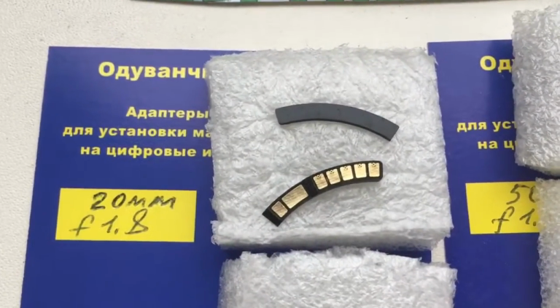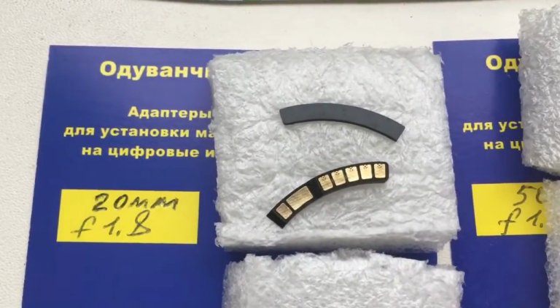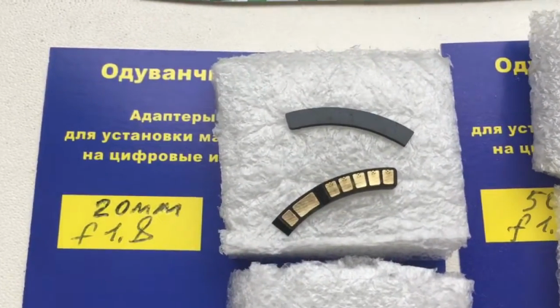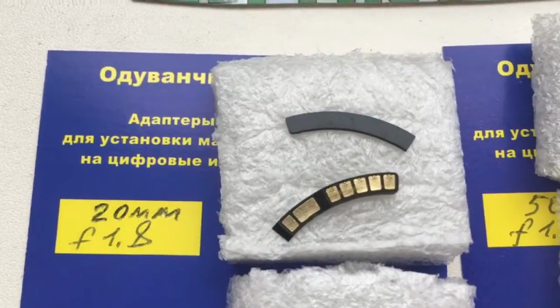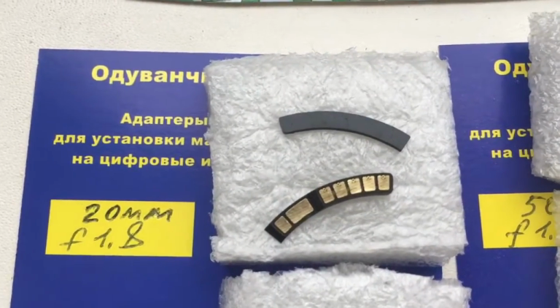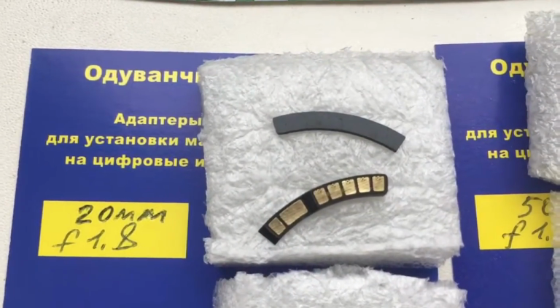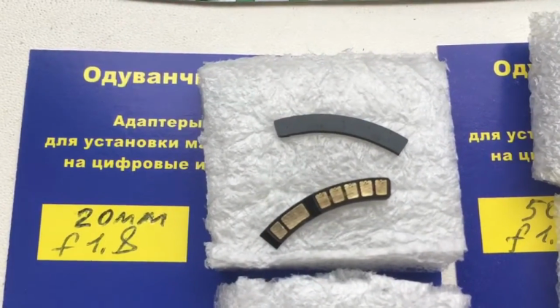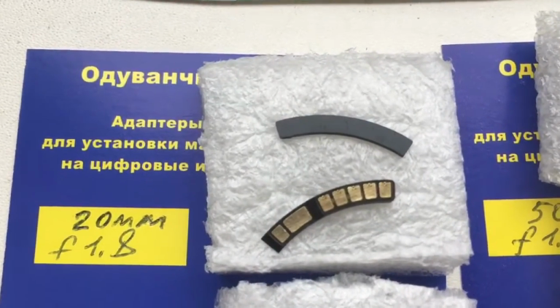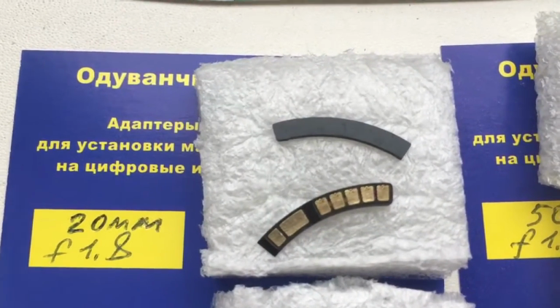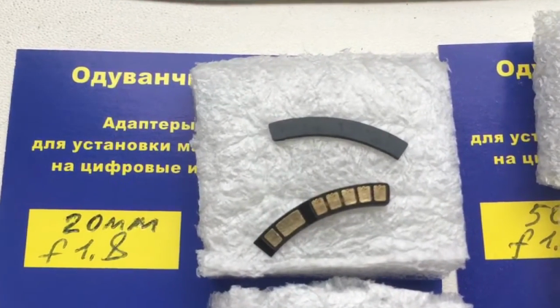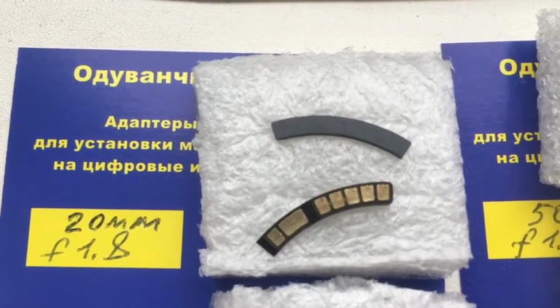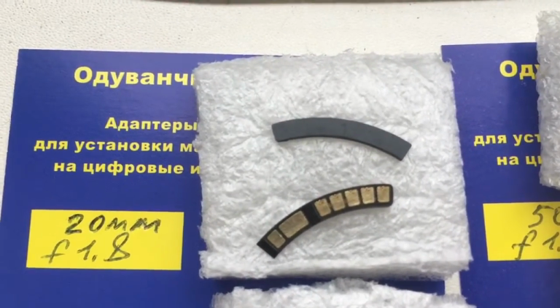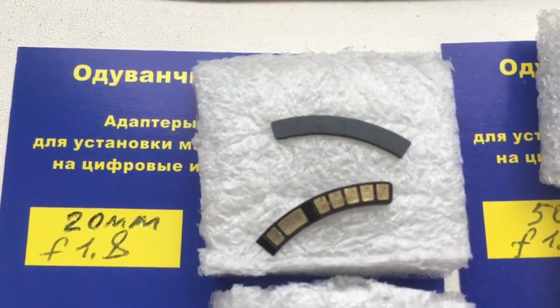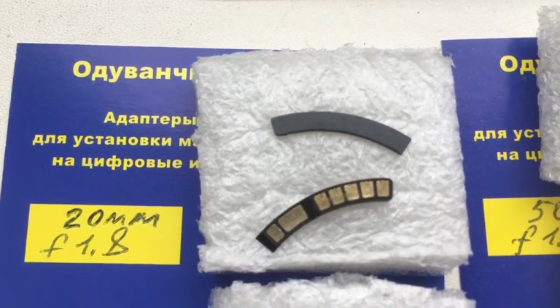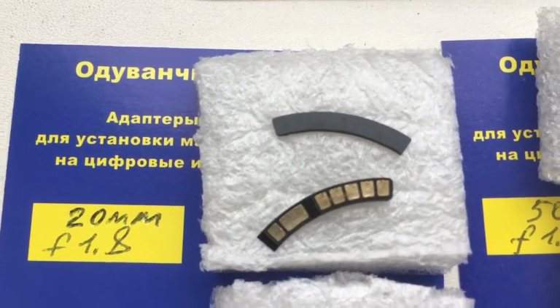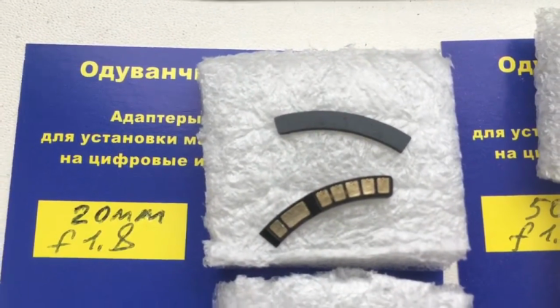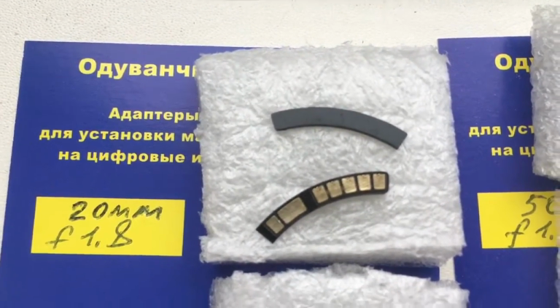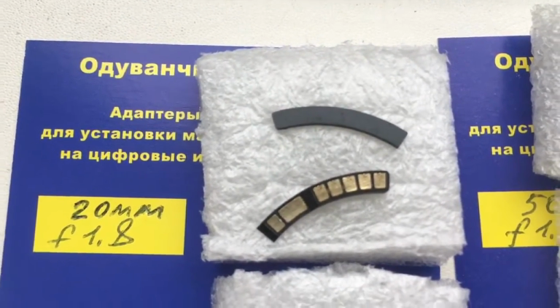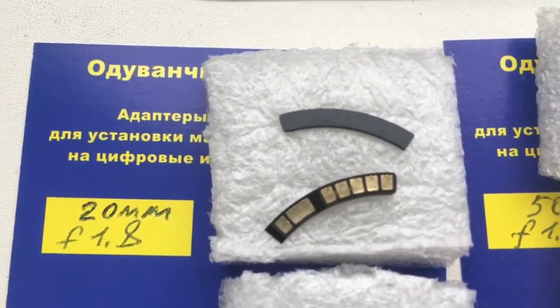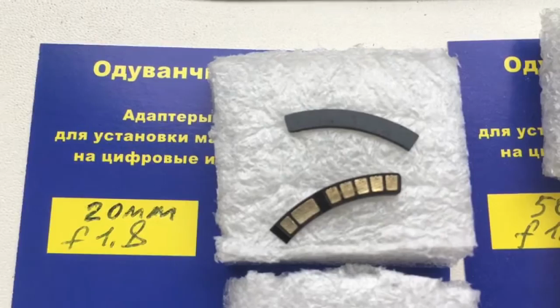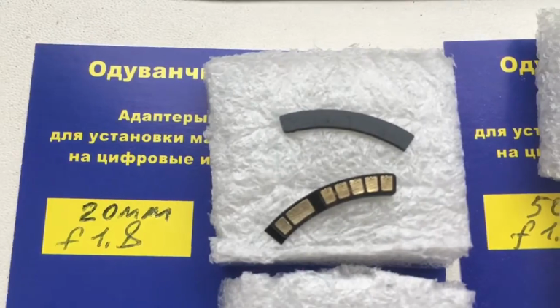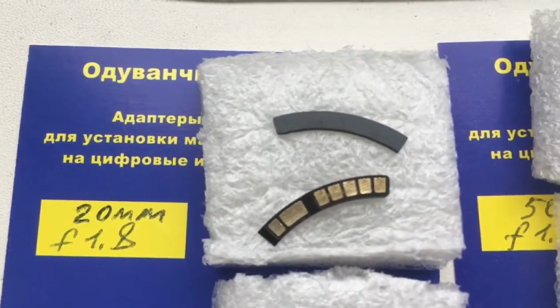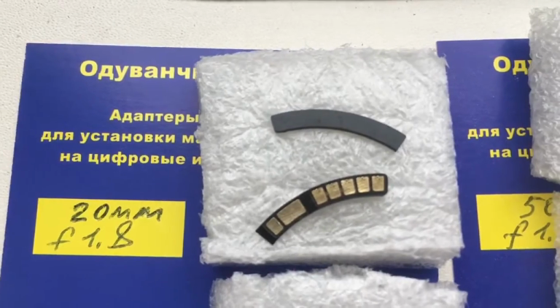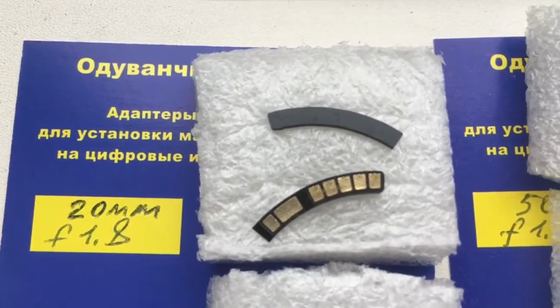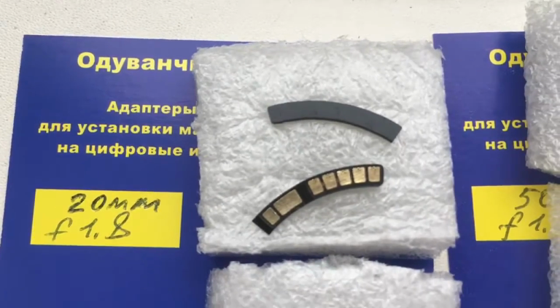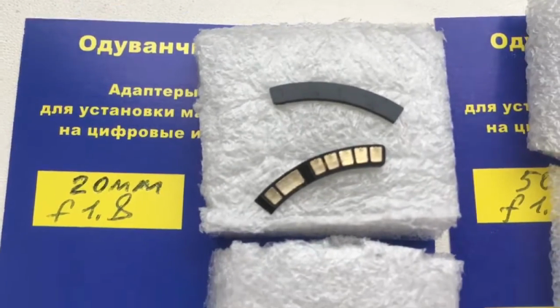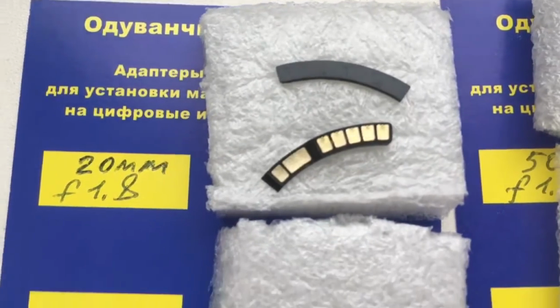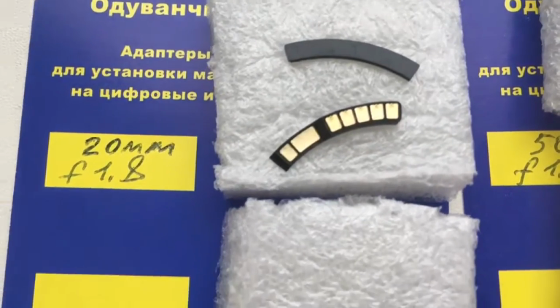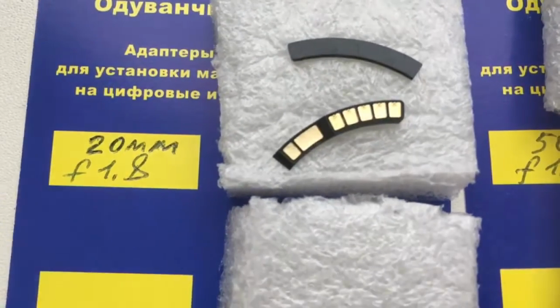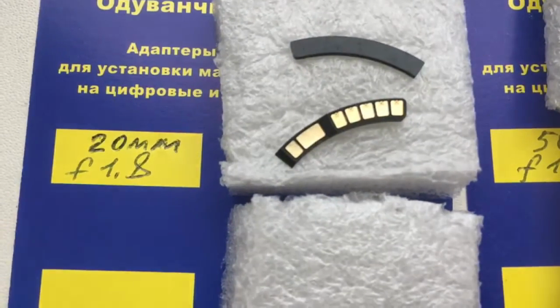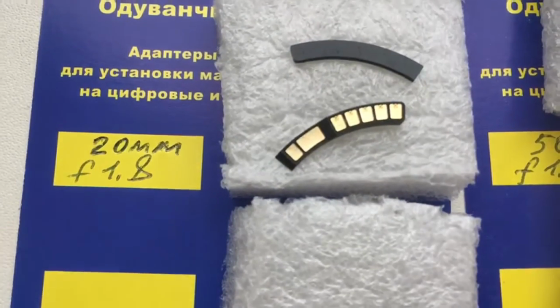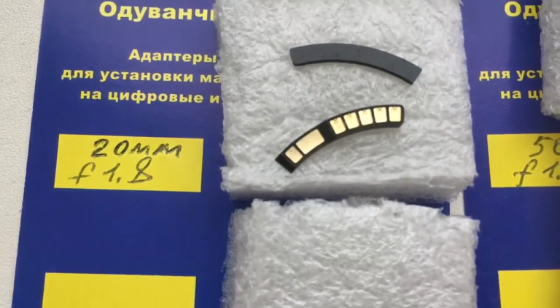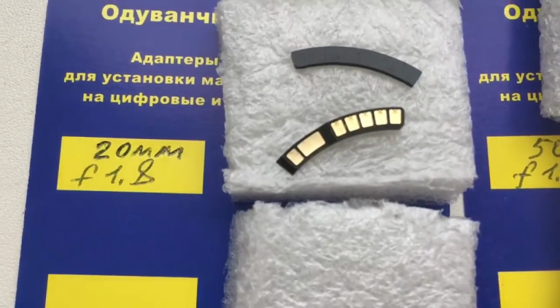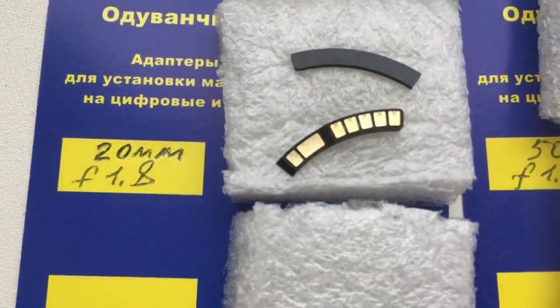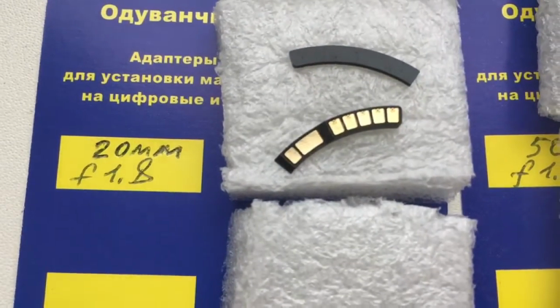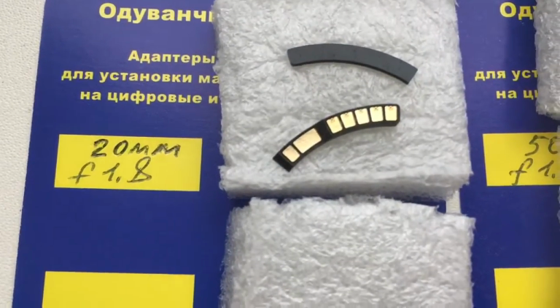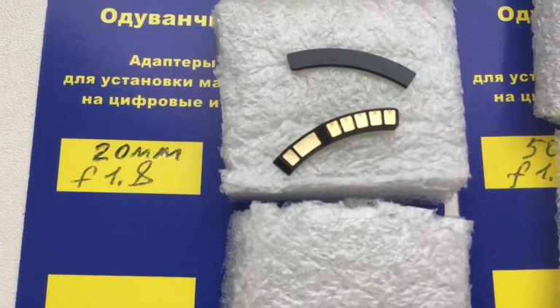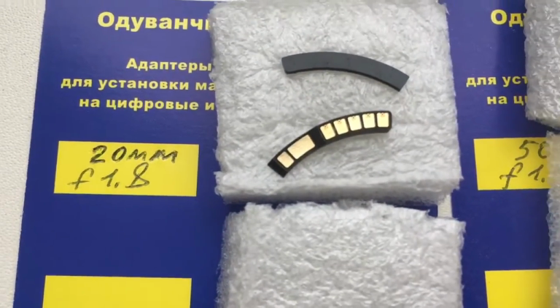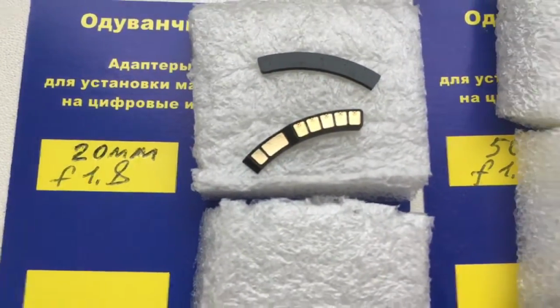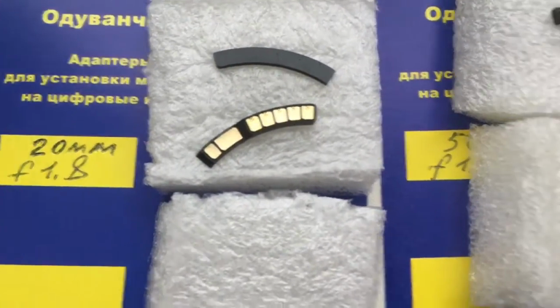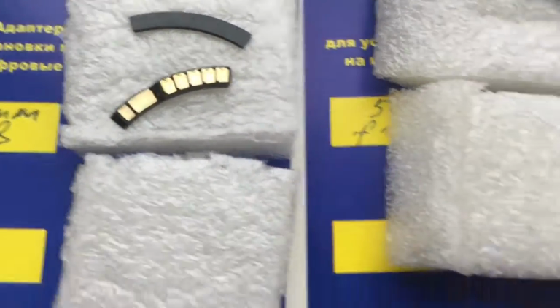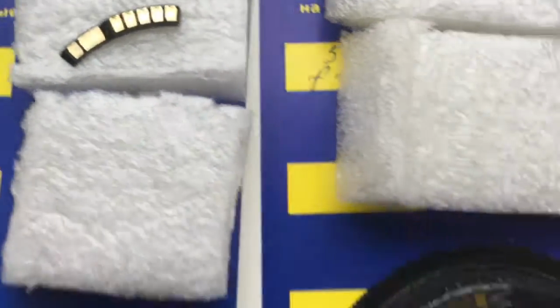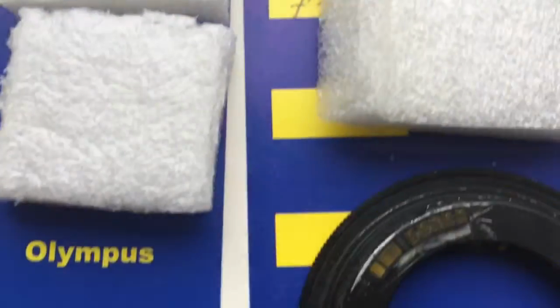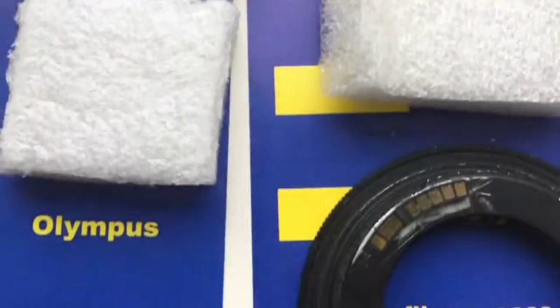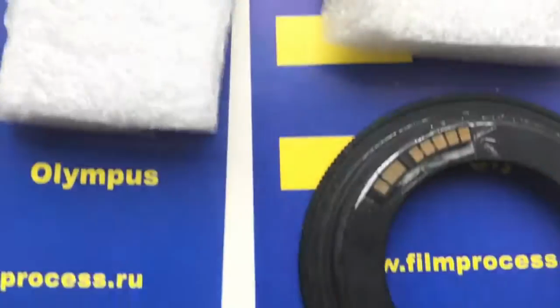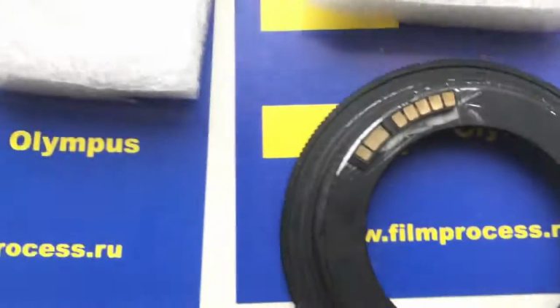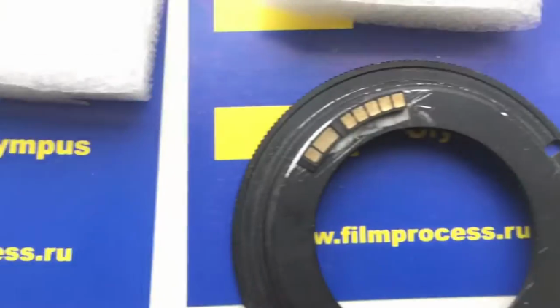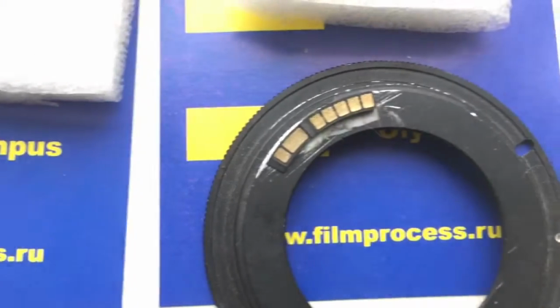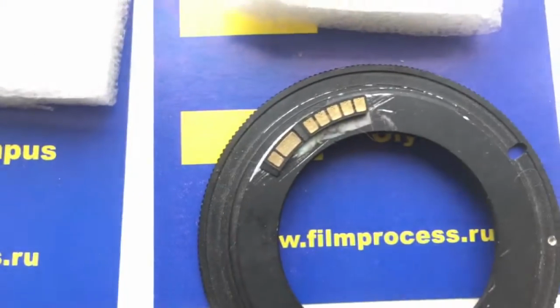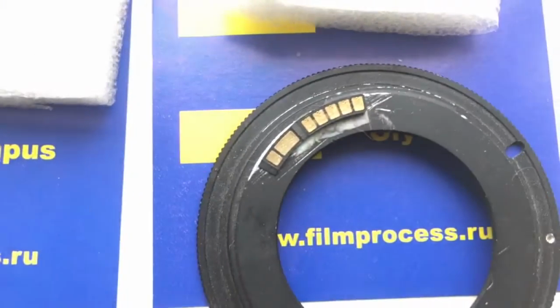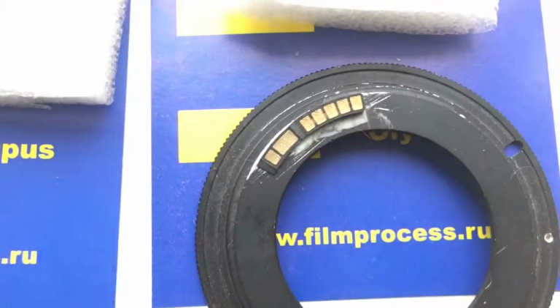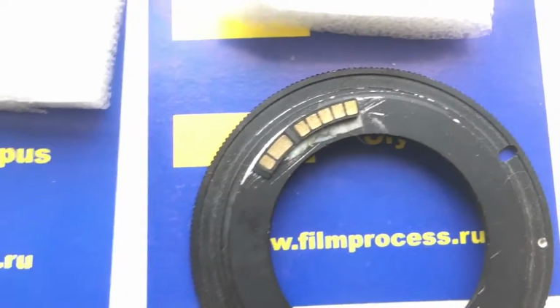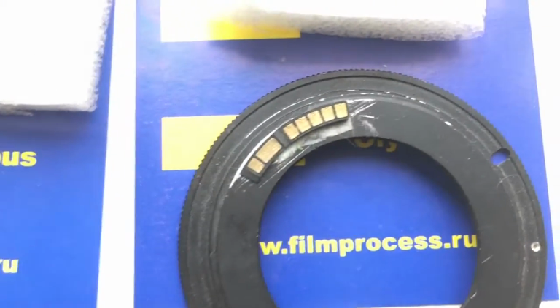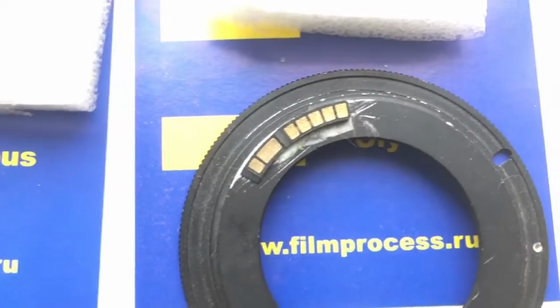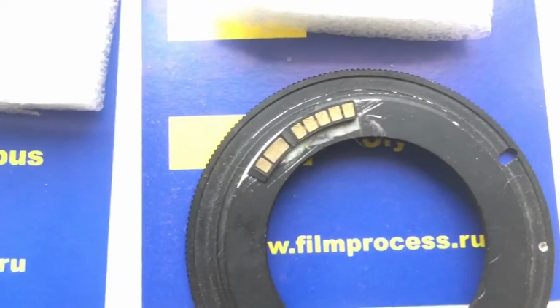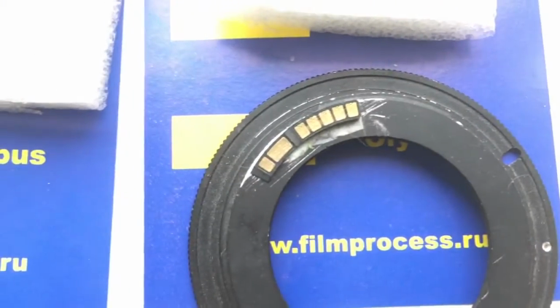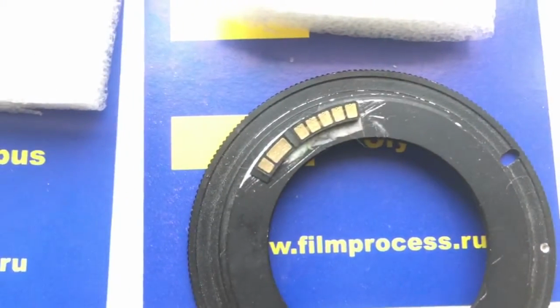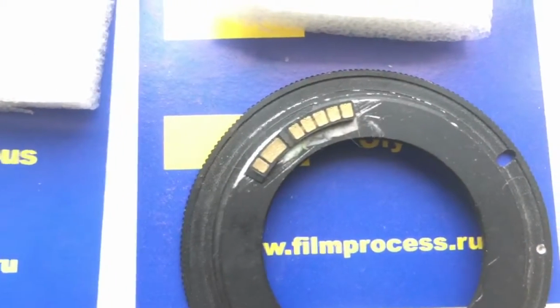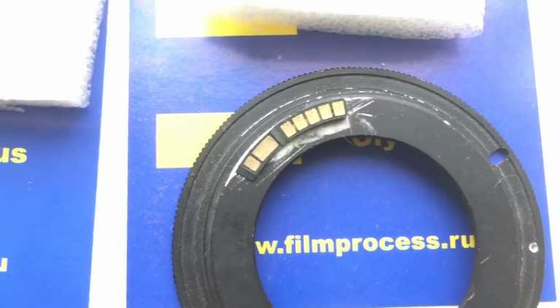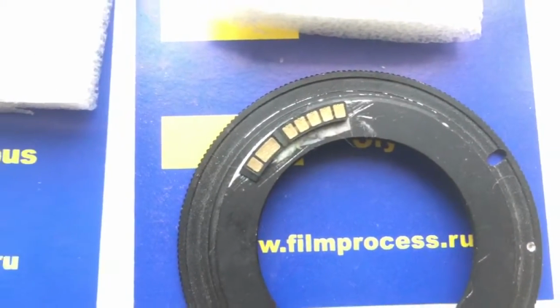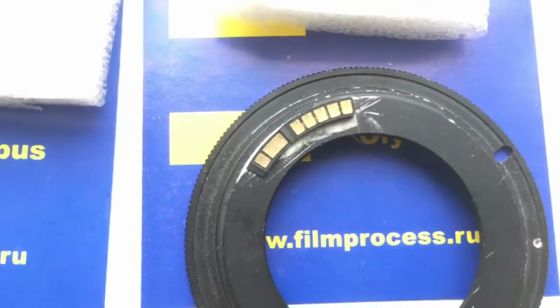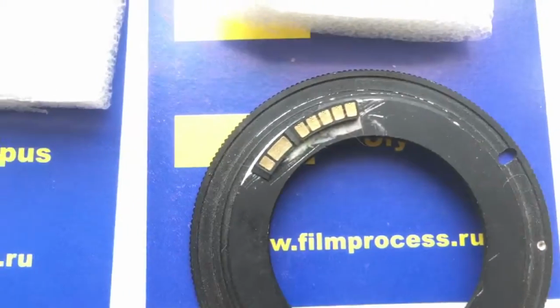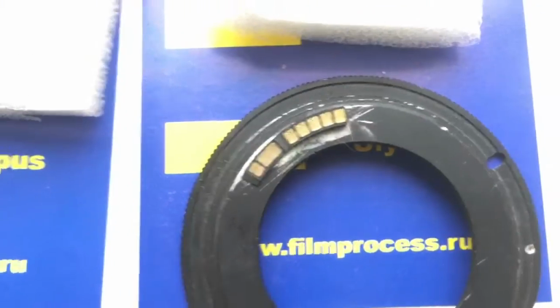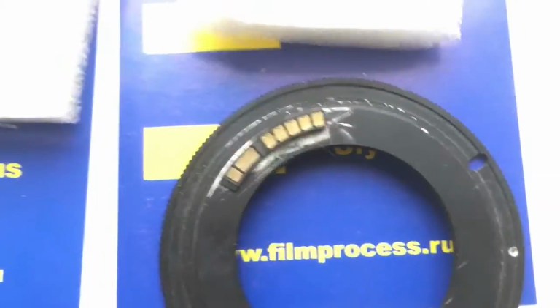This is a special plate. The special plate installs first and the chip installs second. And this is chip number 2.